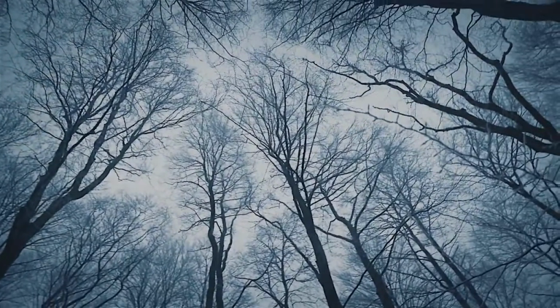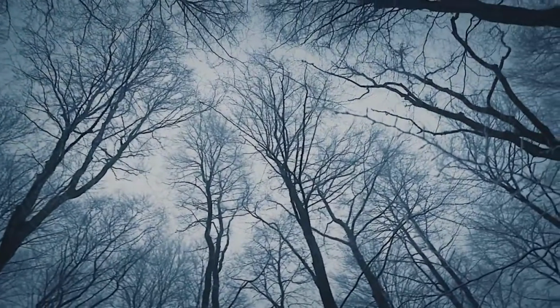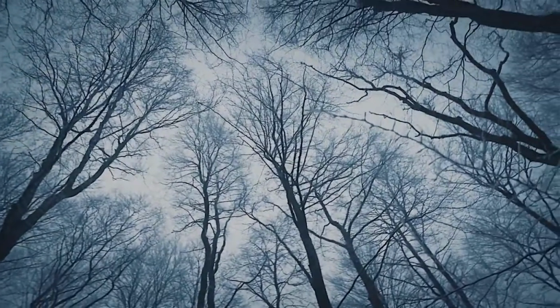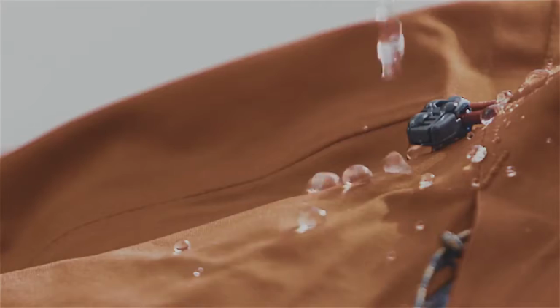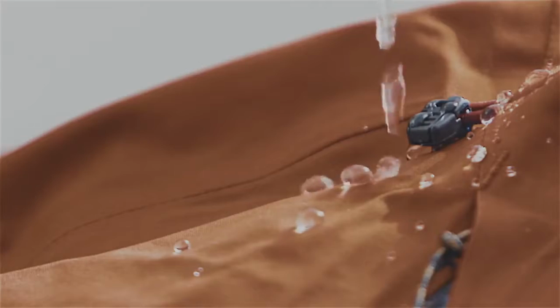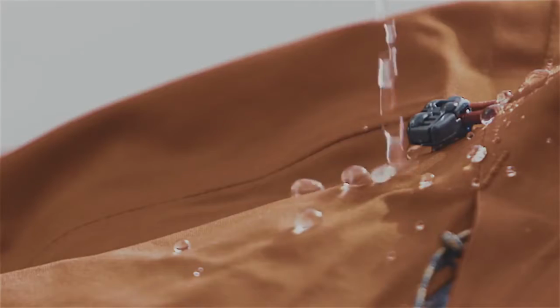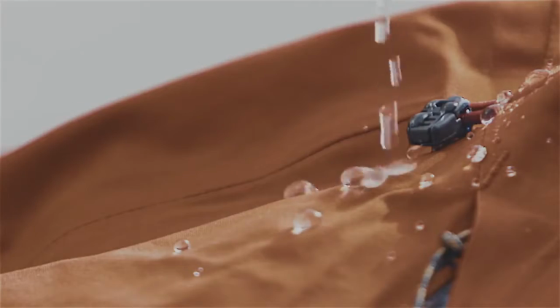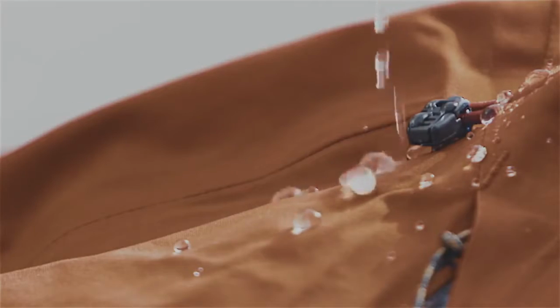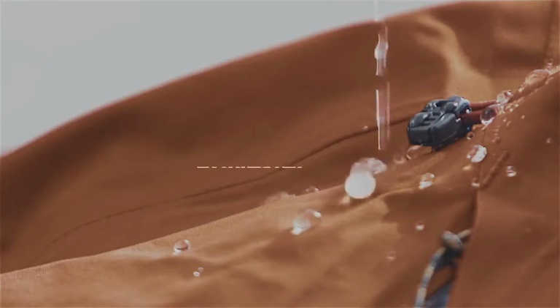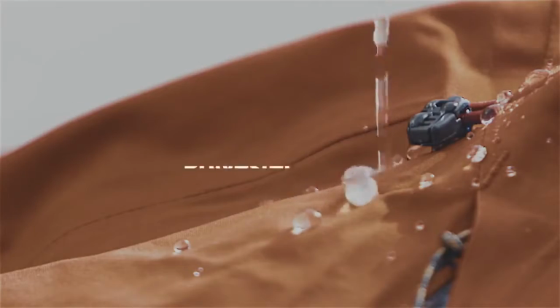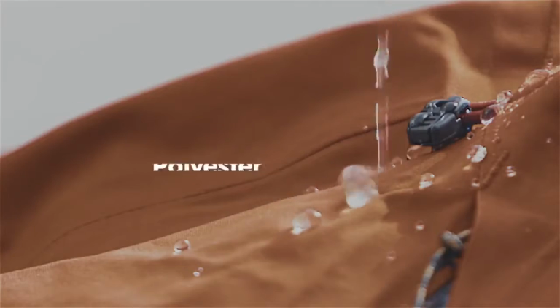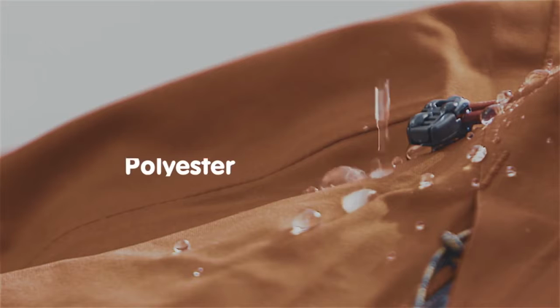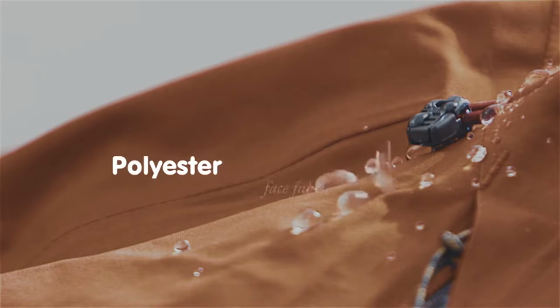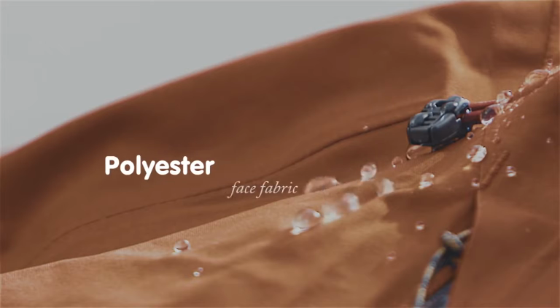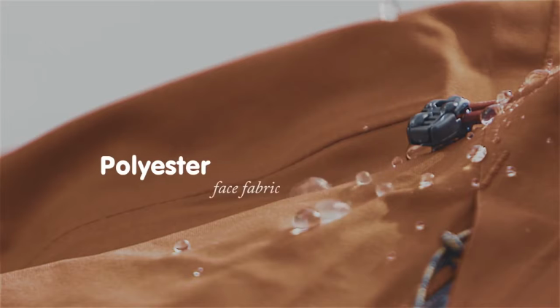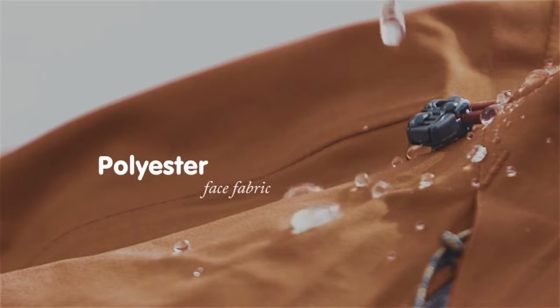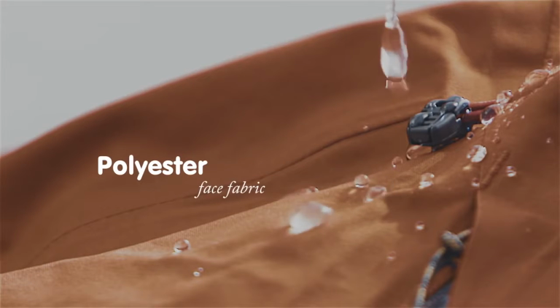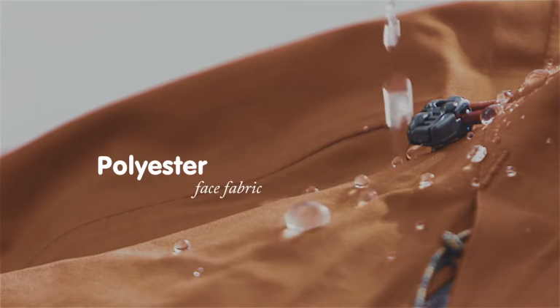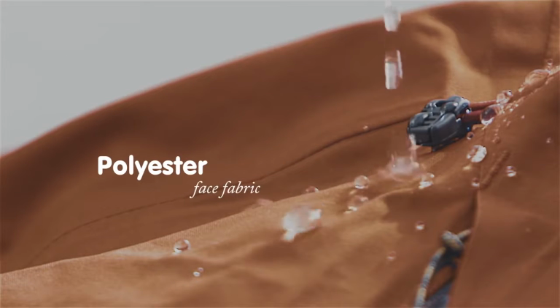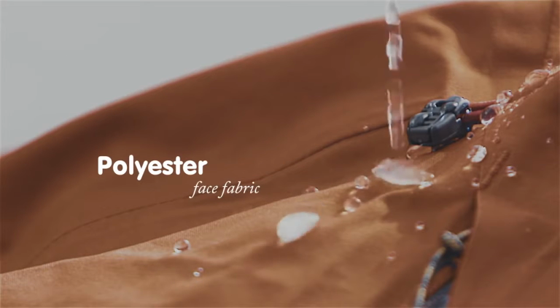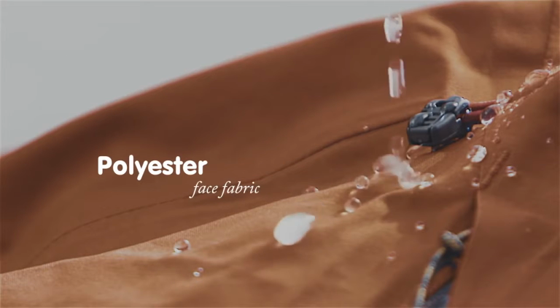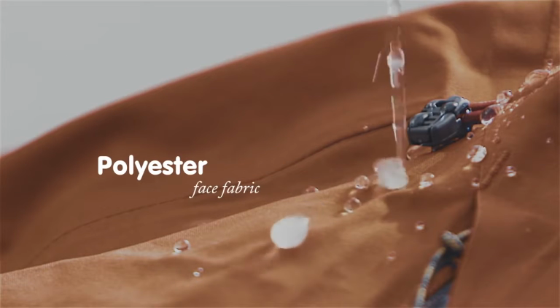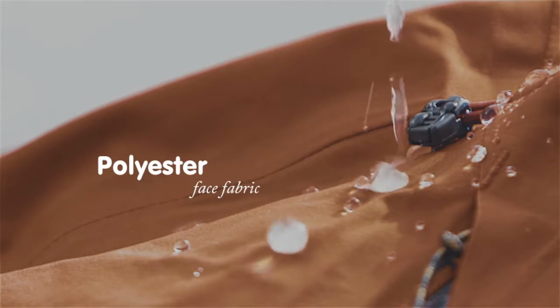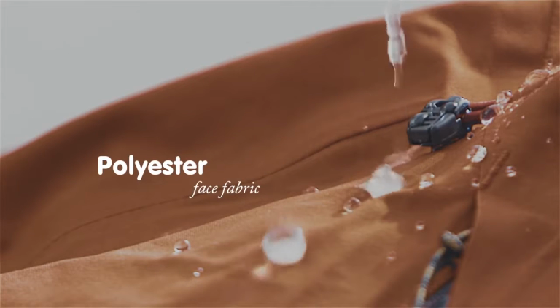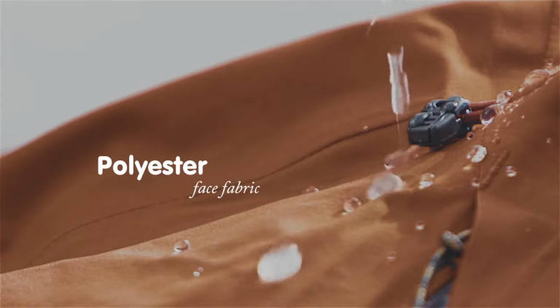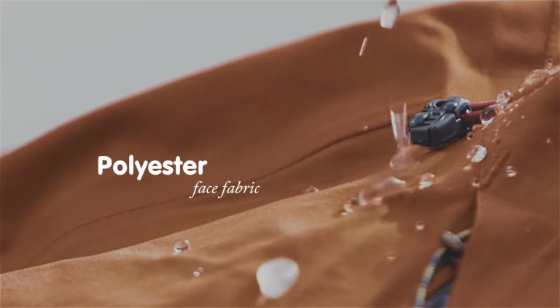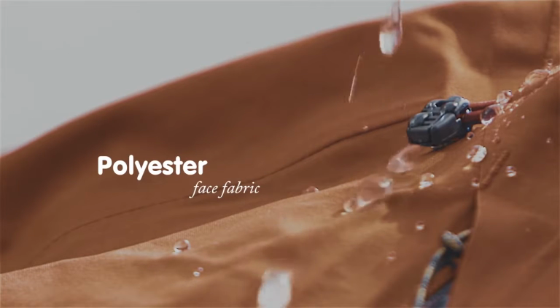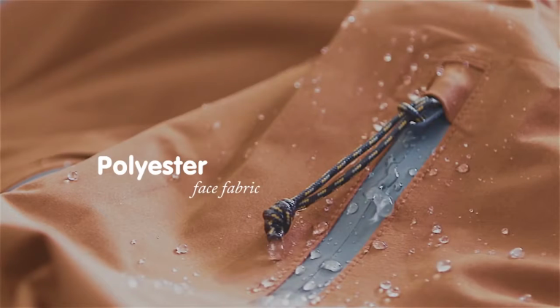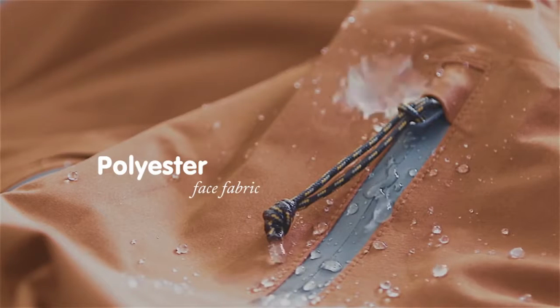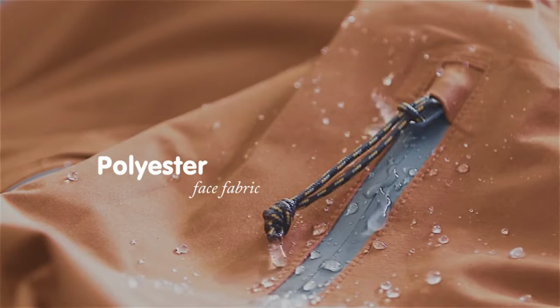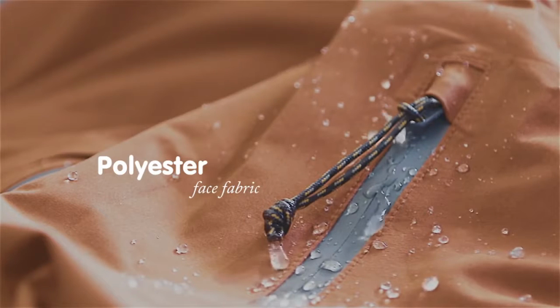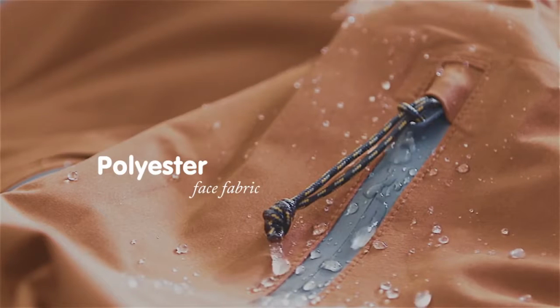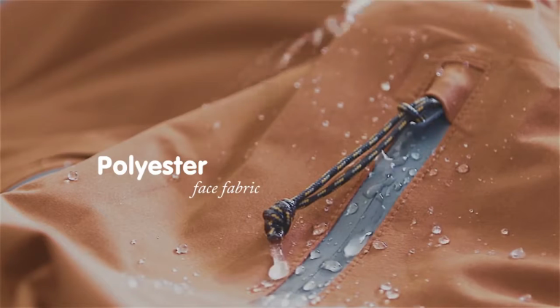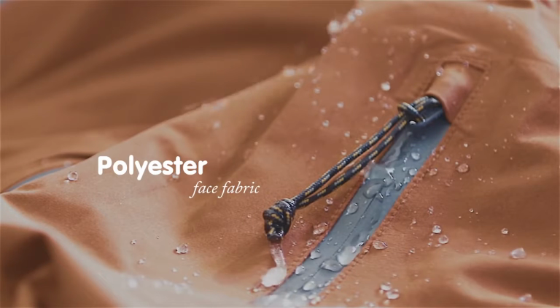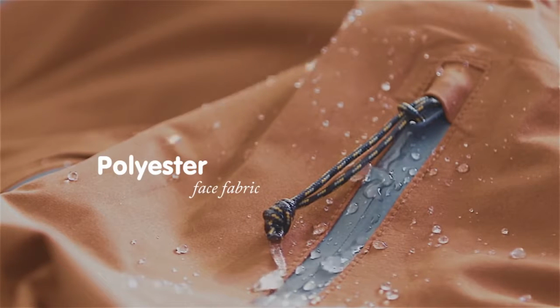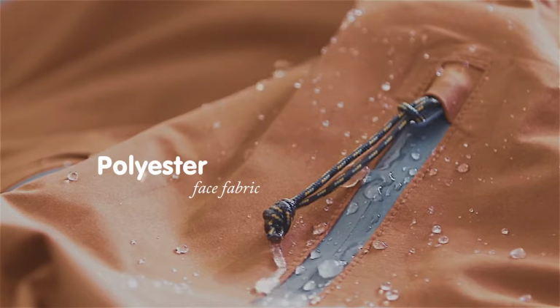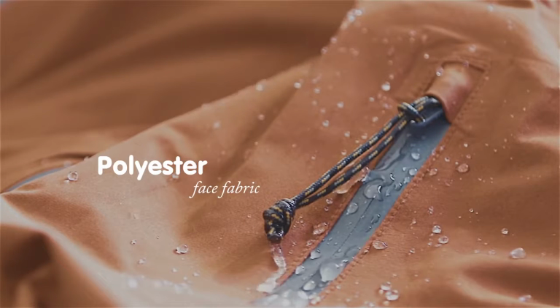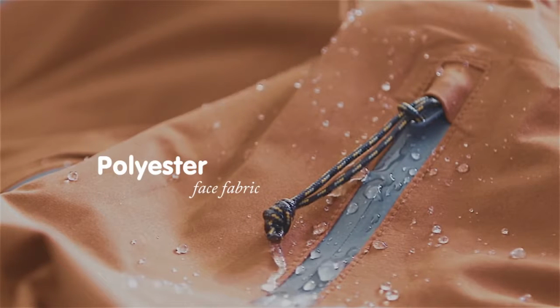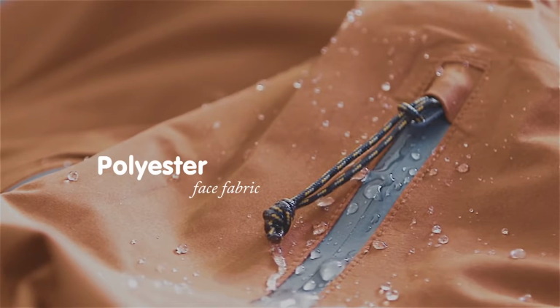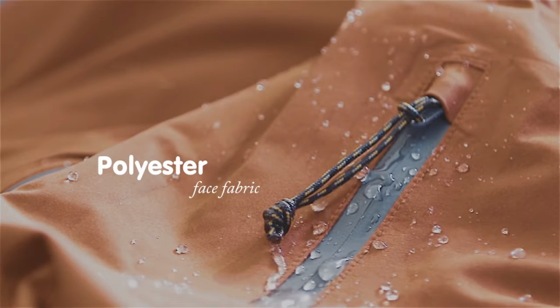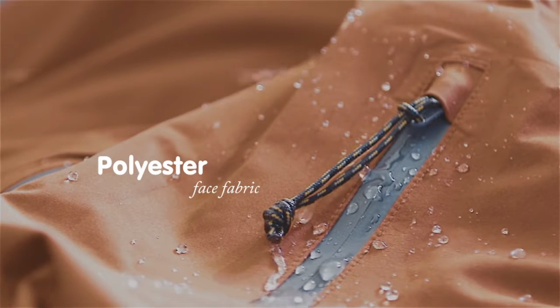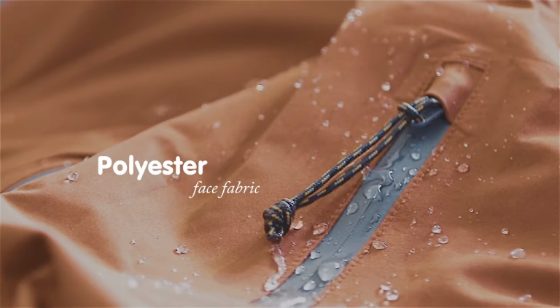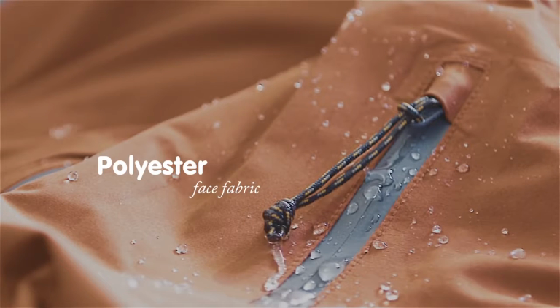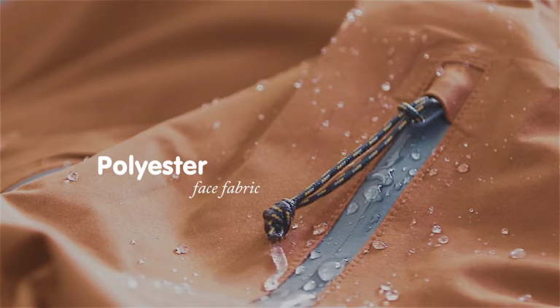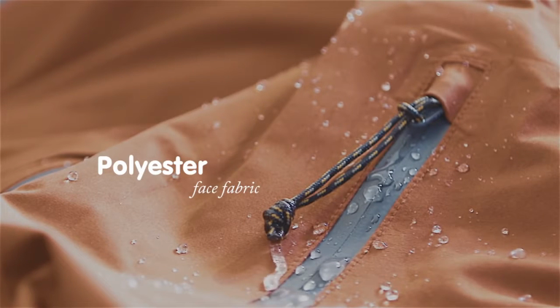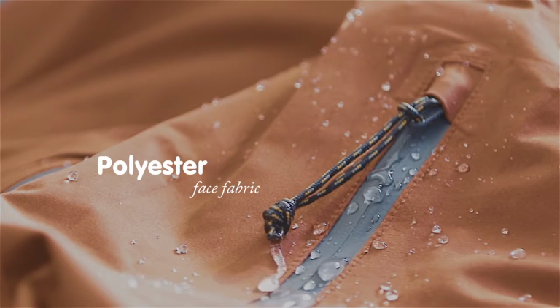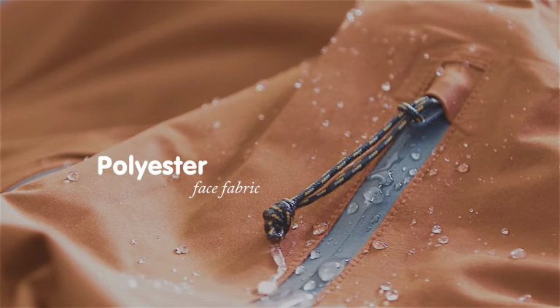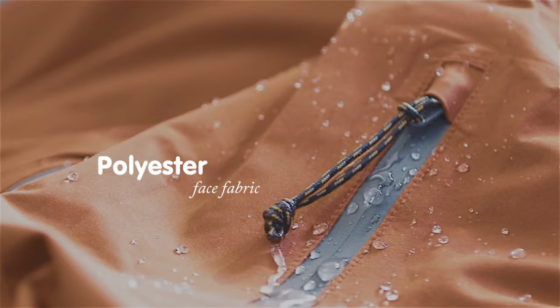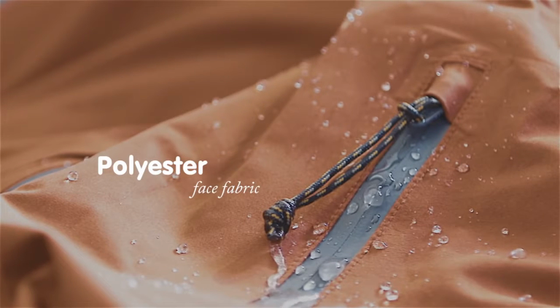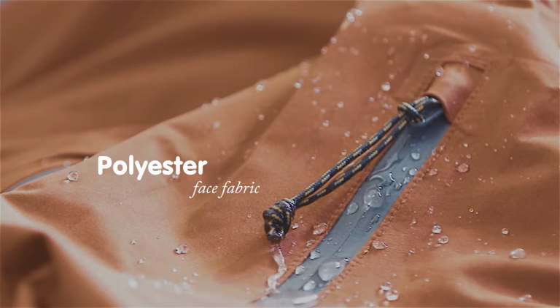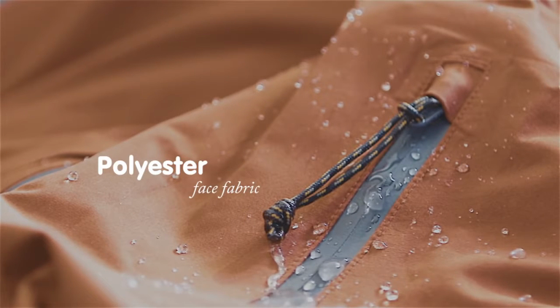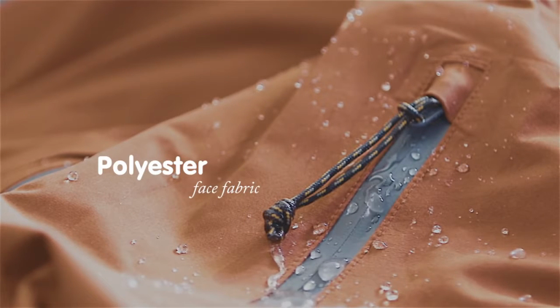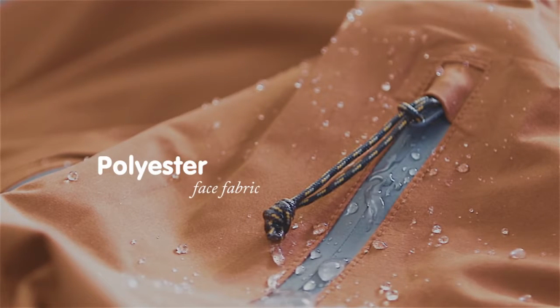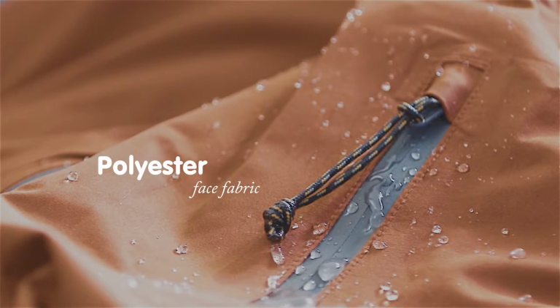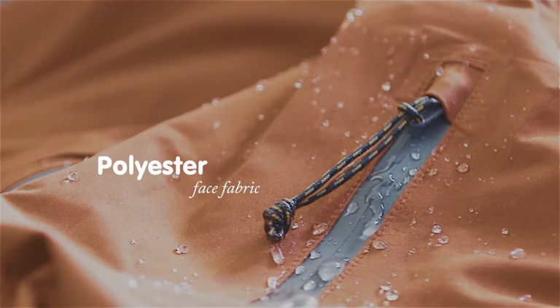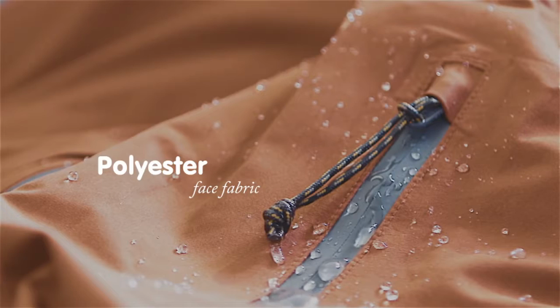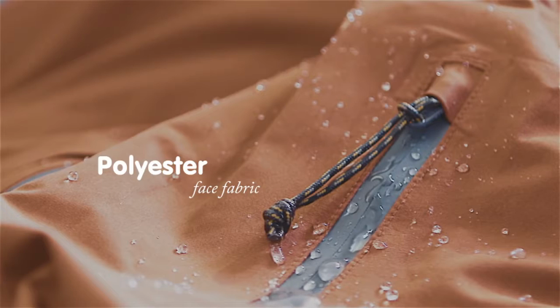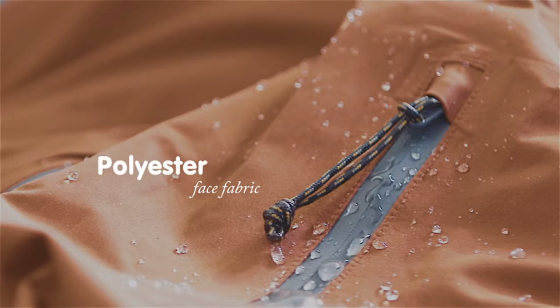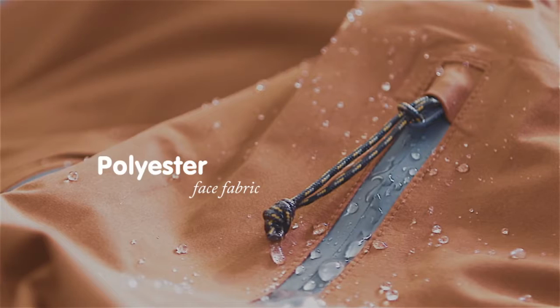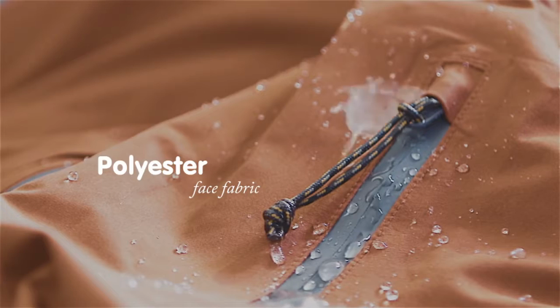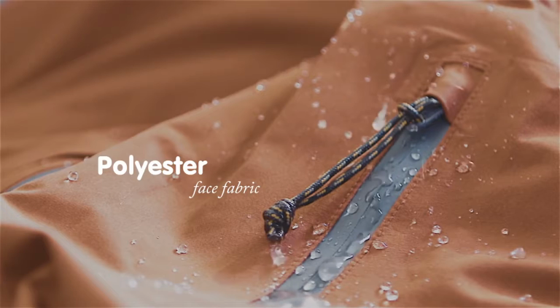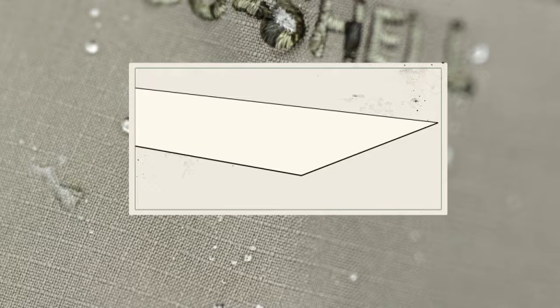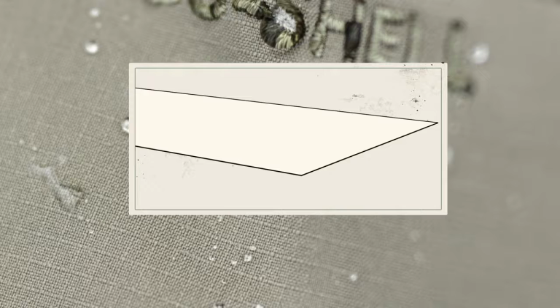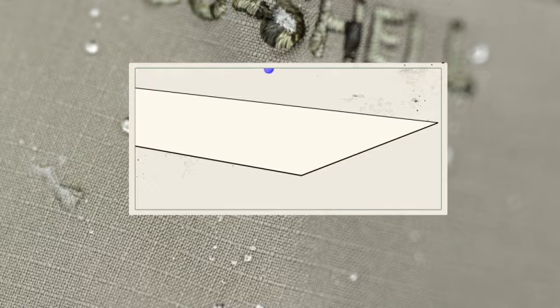The impregnation makes water bead and run off, keeping the surface as dry as possible and optimizing the breathability of the membrane.